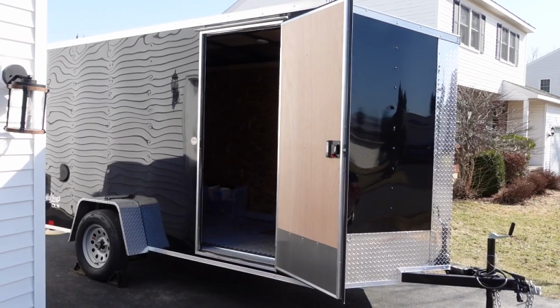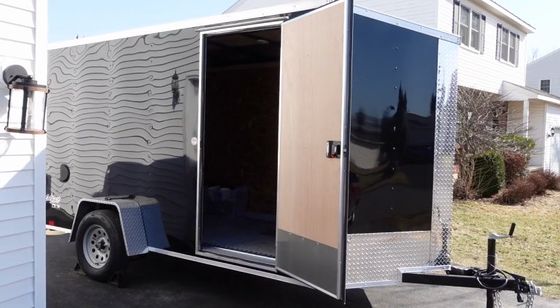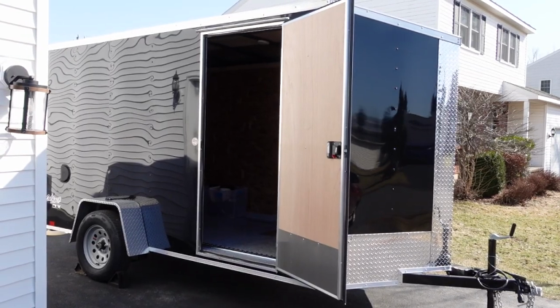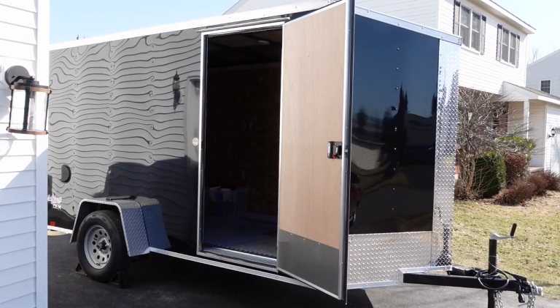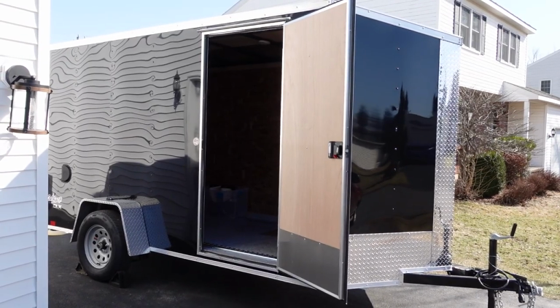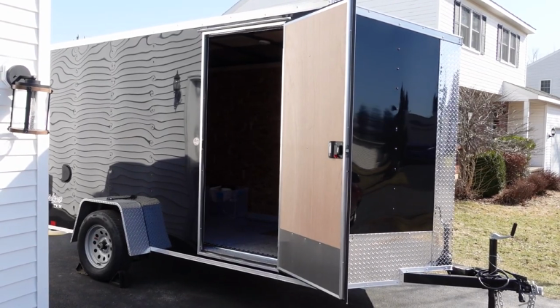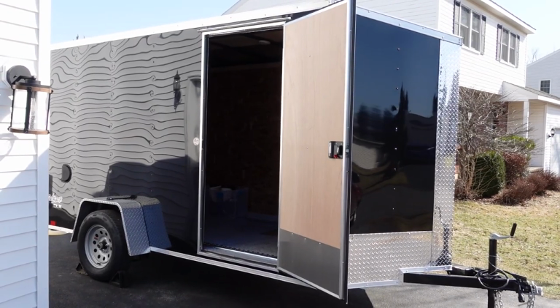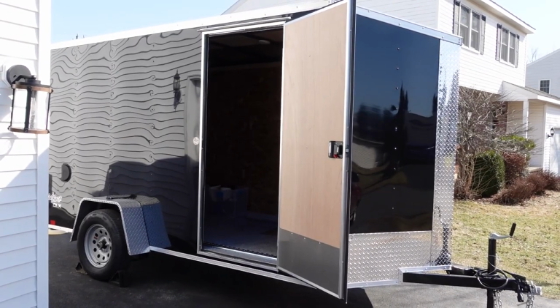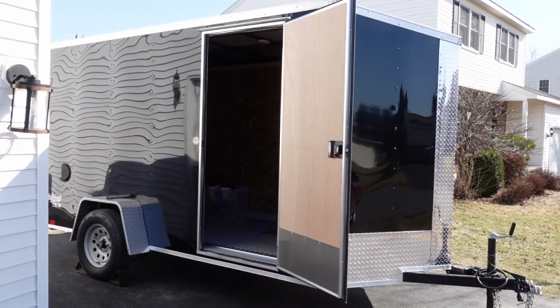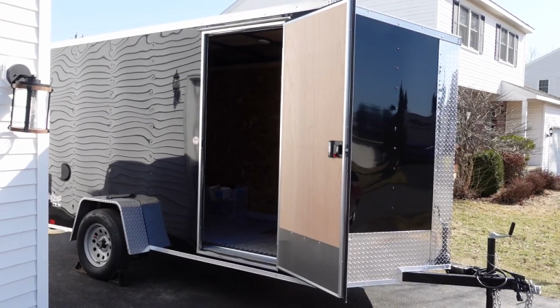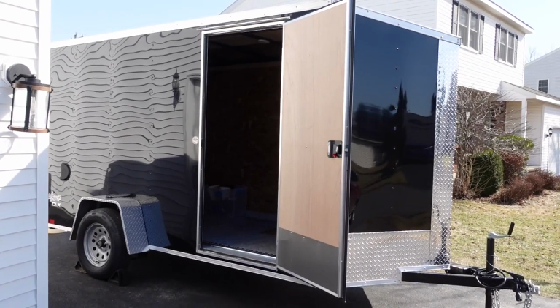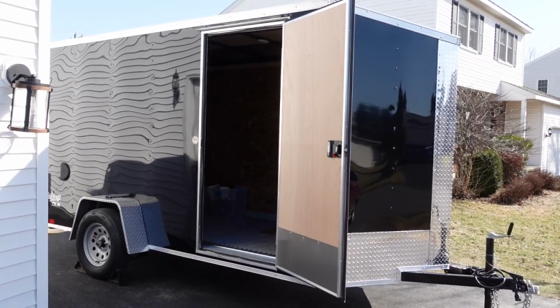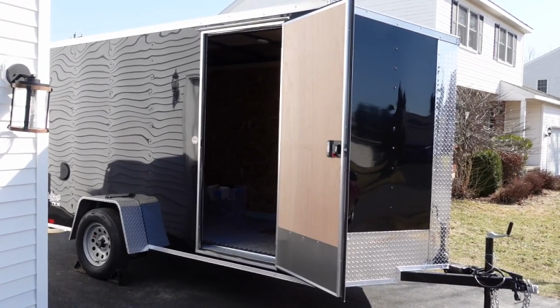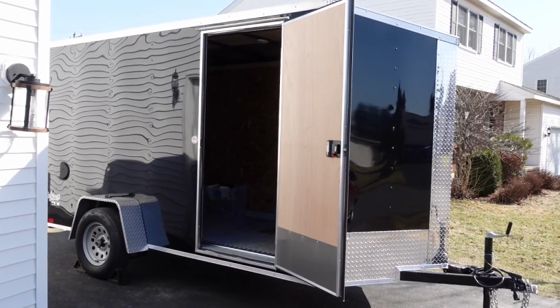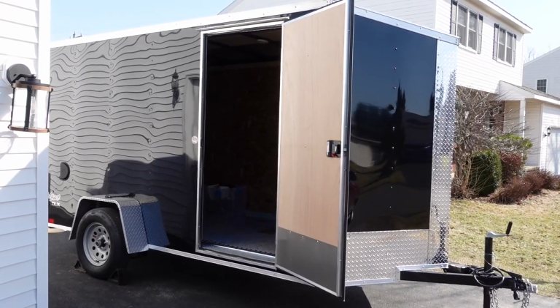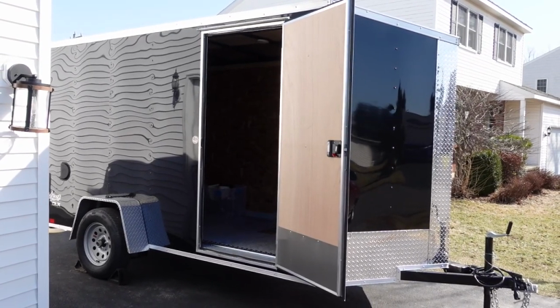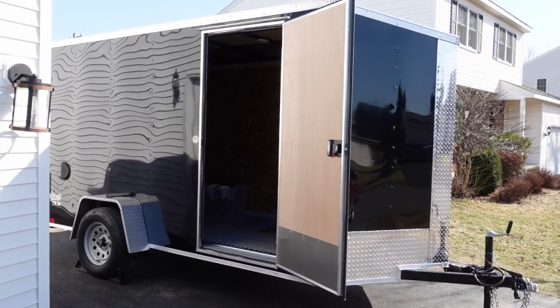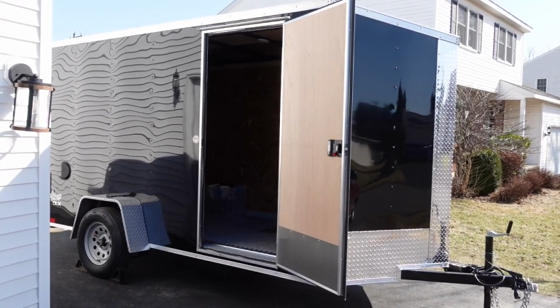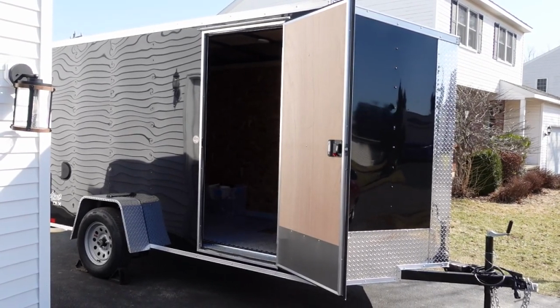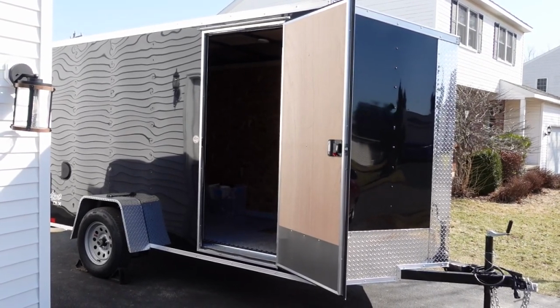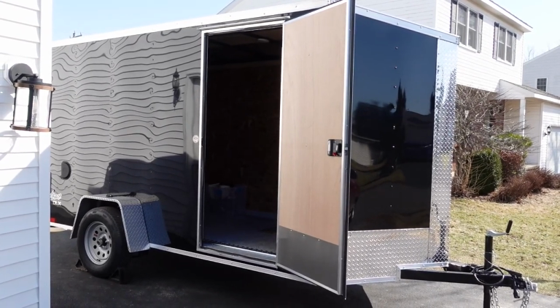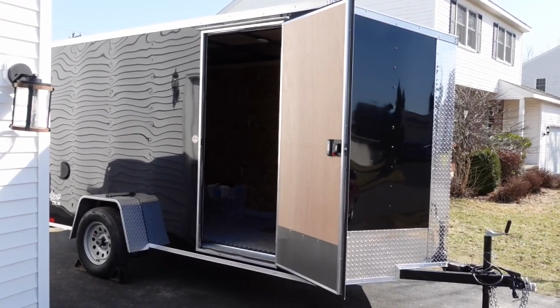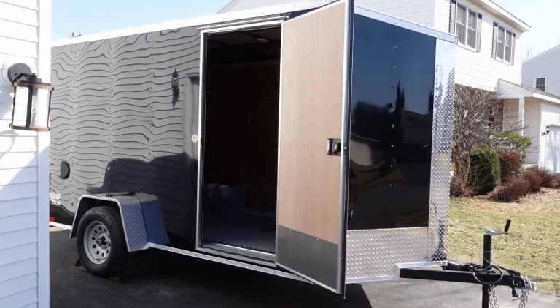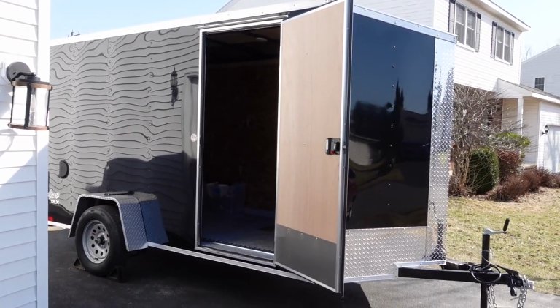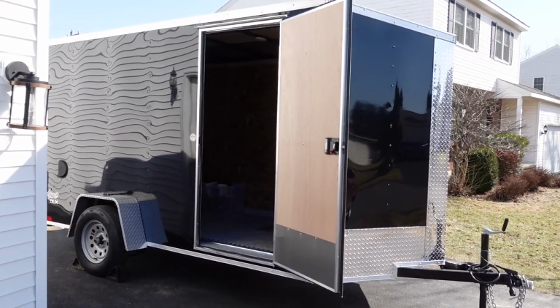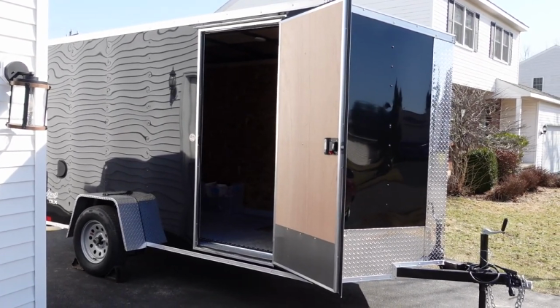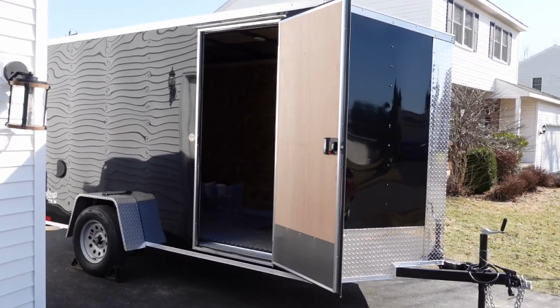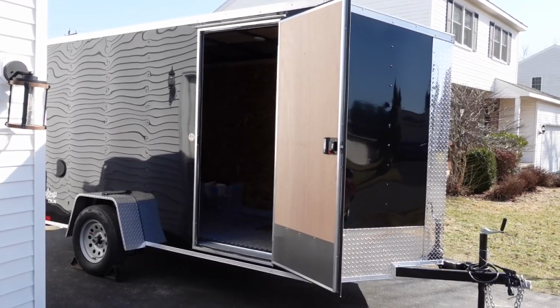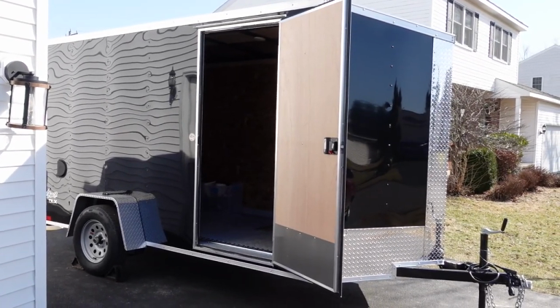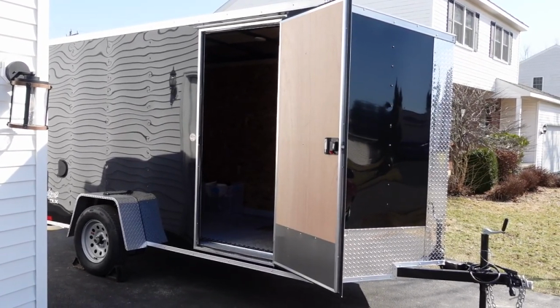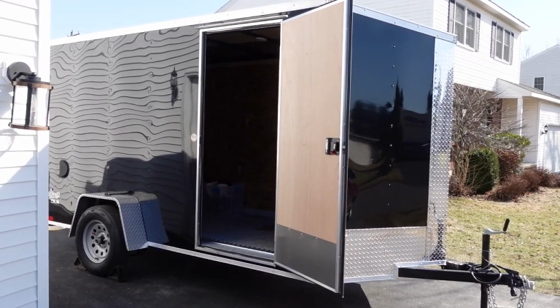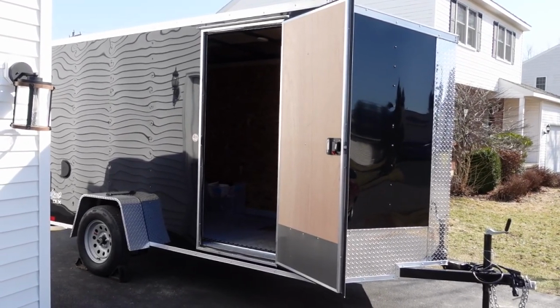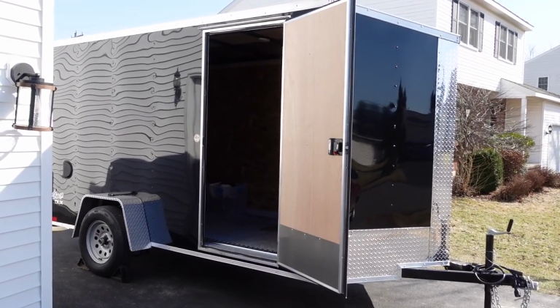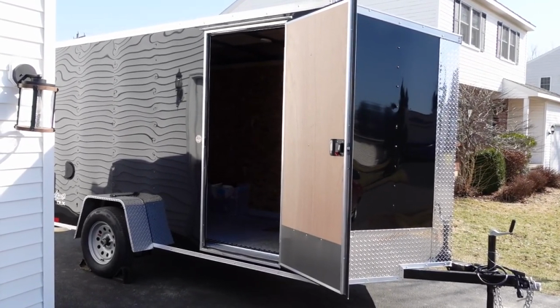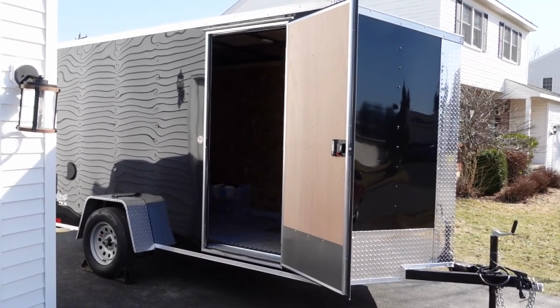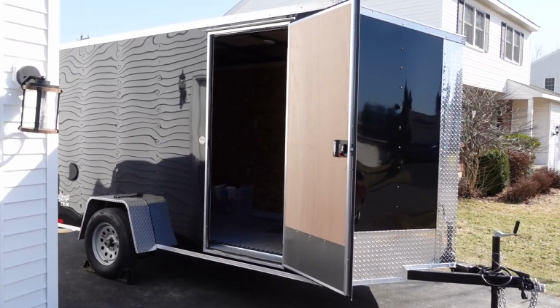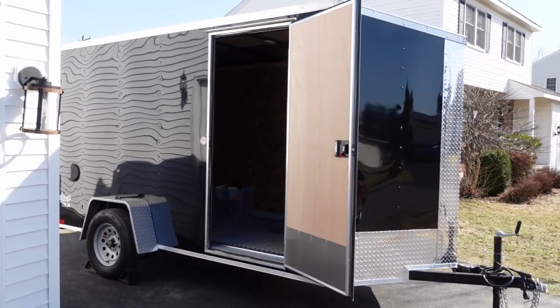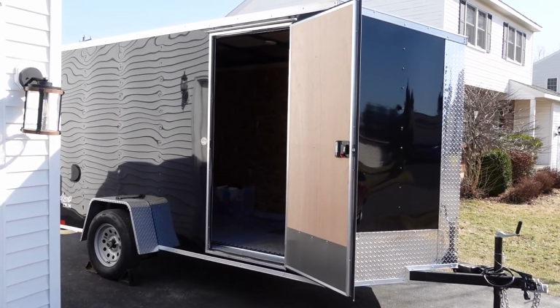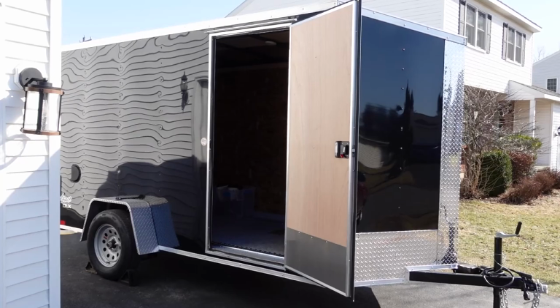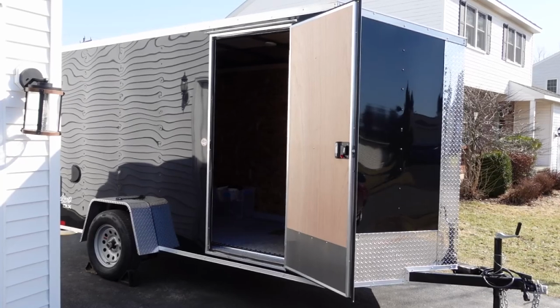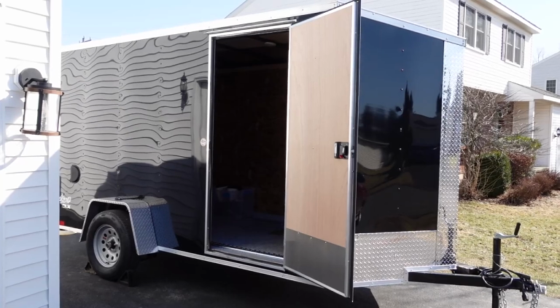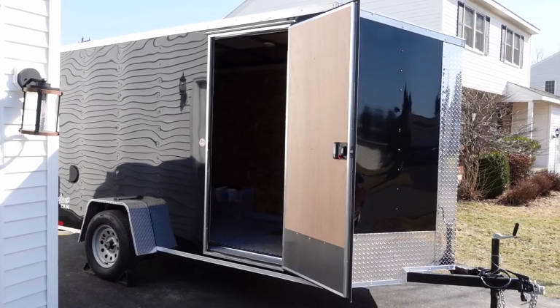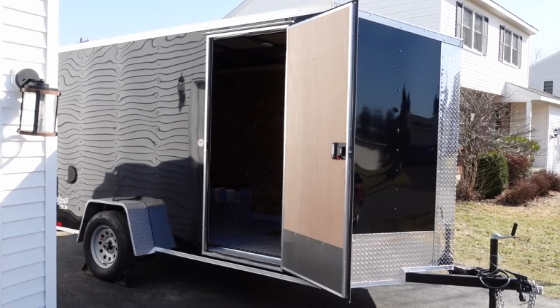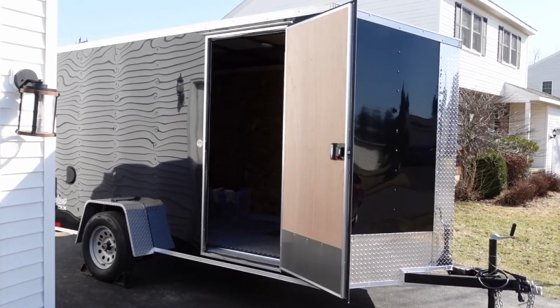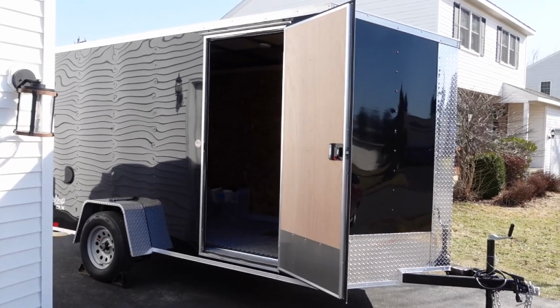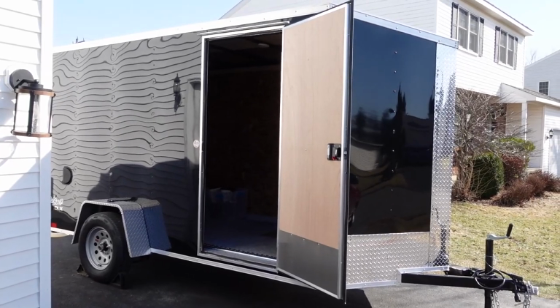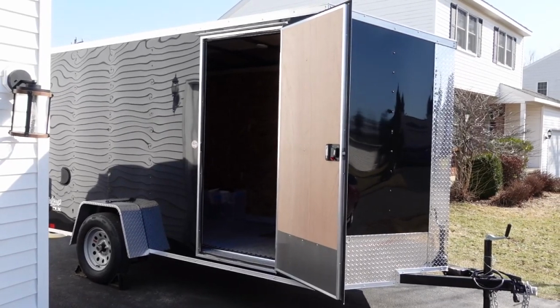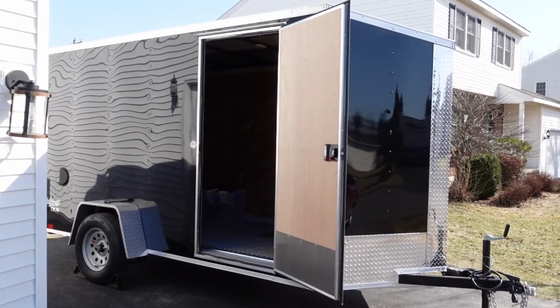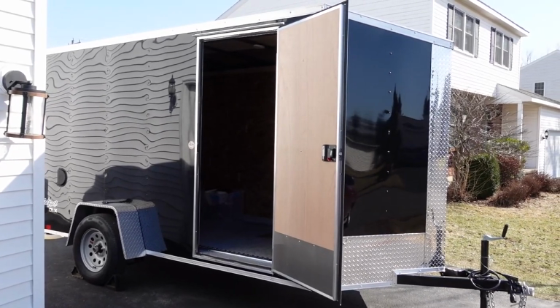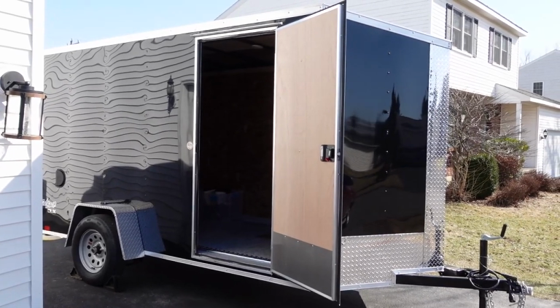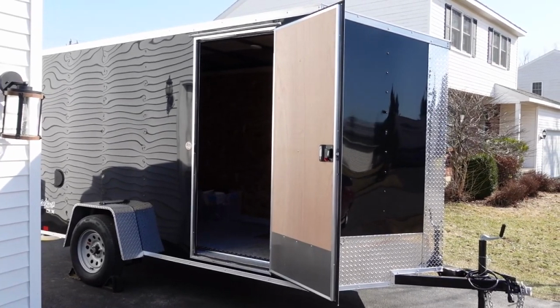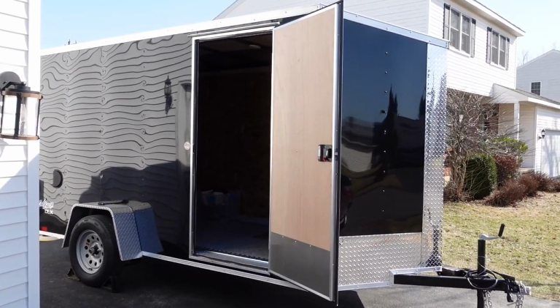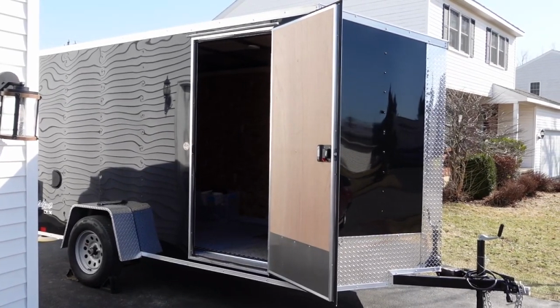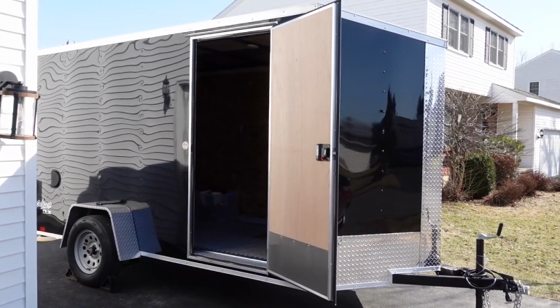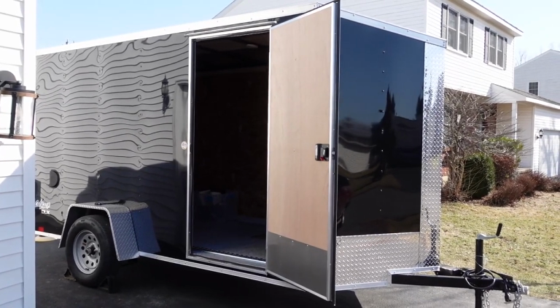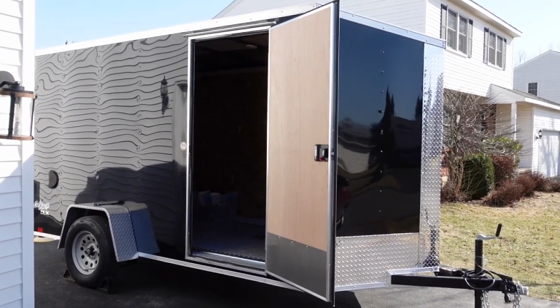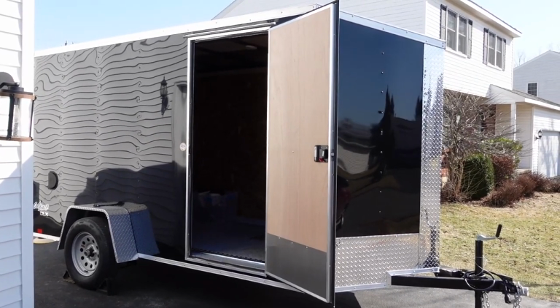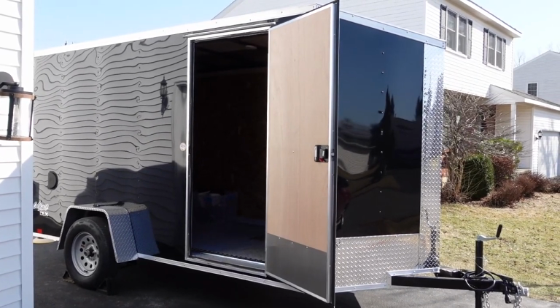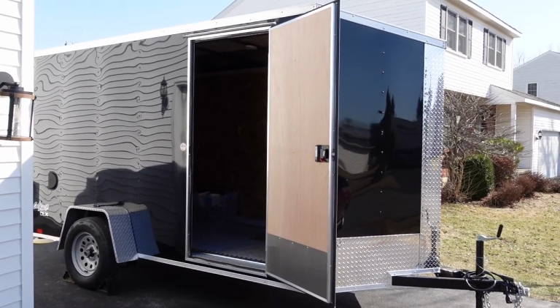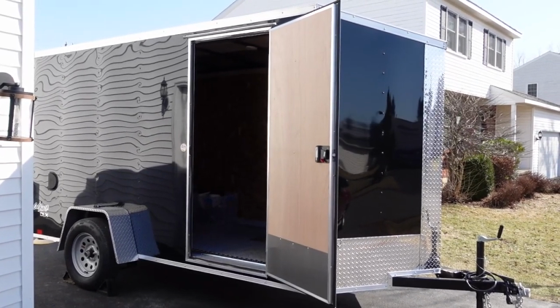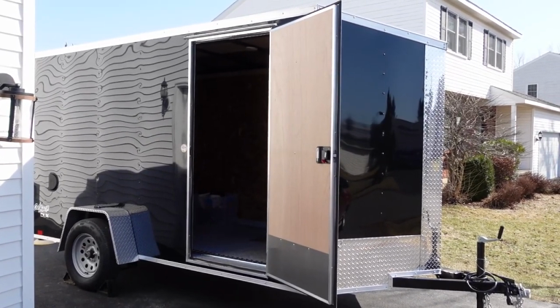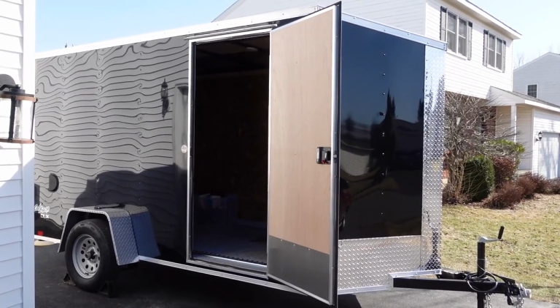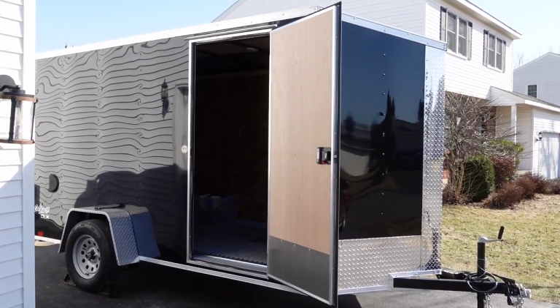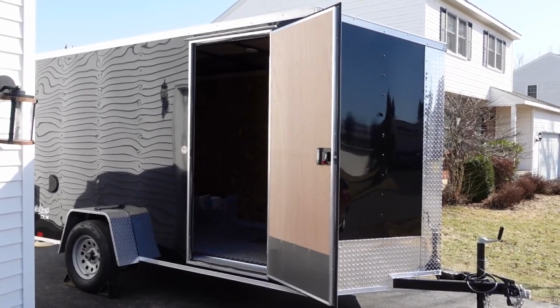Hey everyone, this is Matt from Dirt Motorrider. Check it out — just got a new trailer. Picked it up last week. I've done a little work to it and I'm going to show it off to you in just a minute.